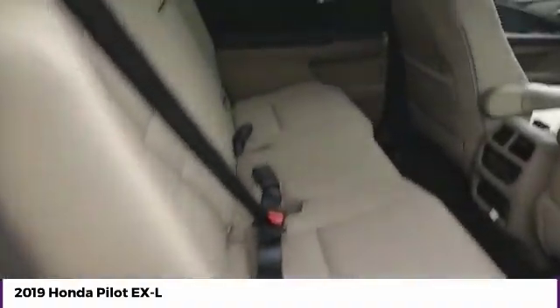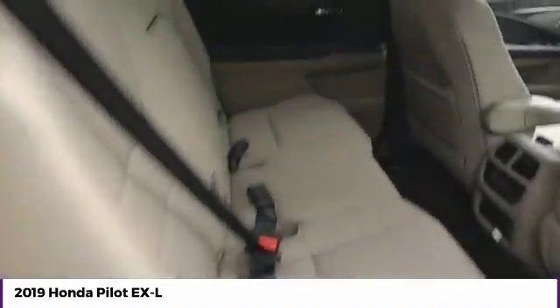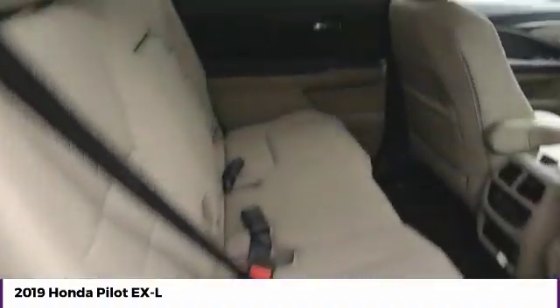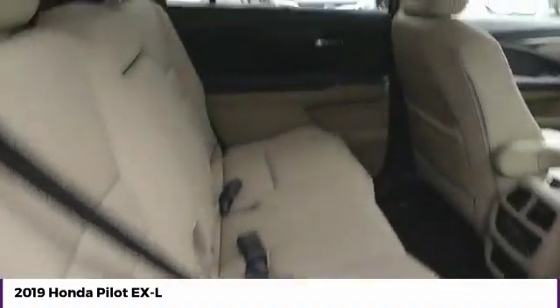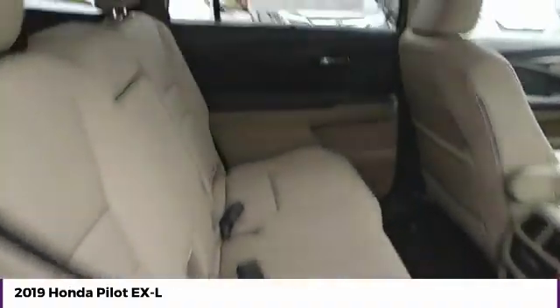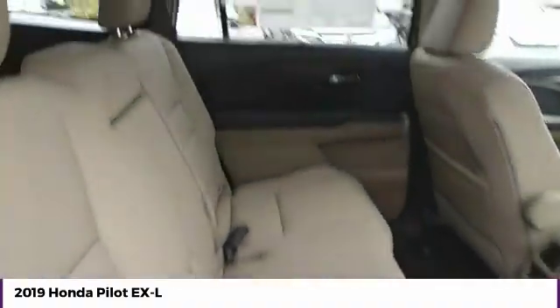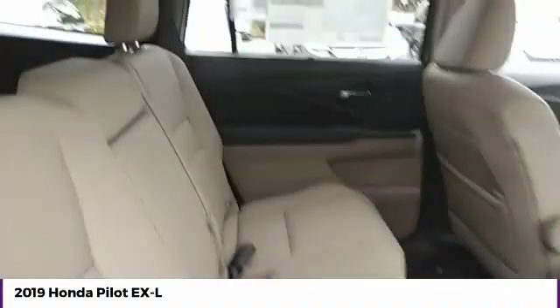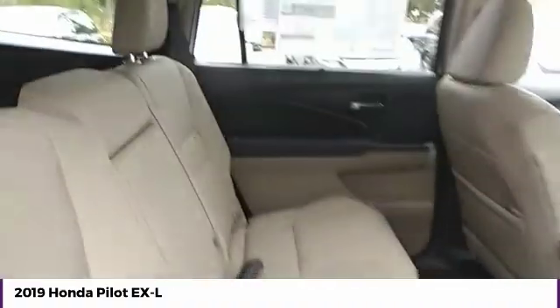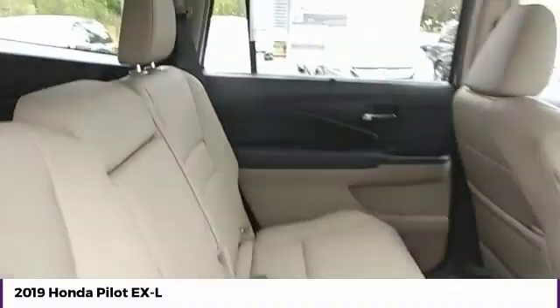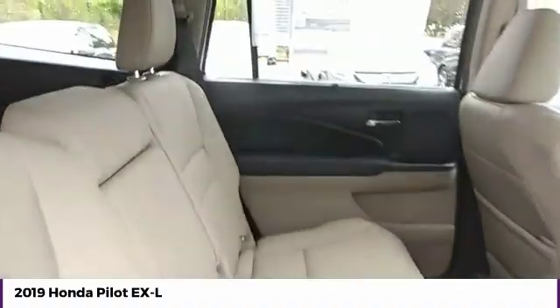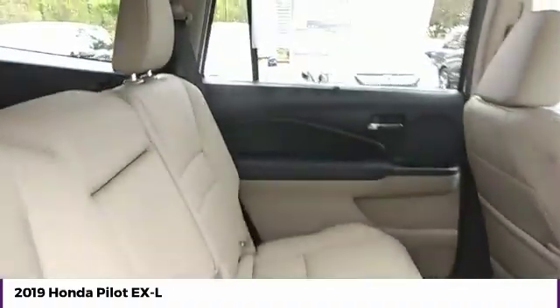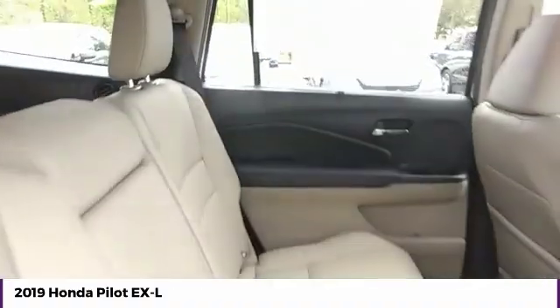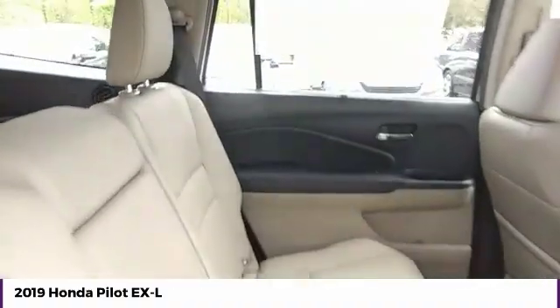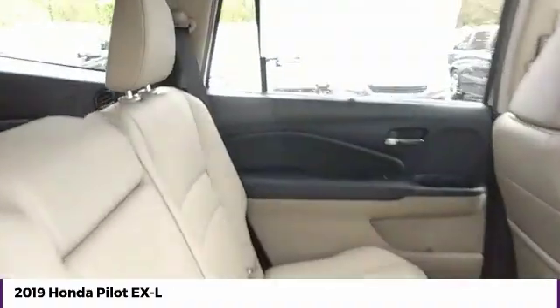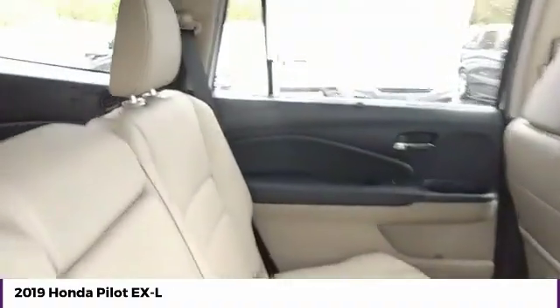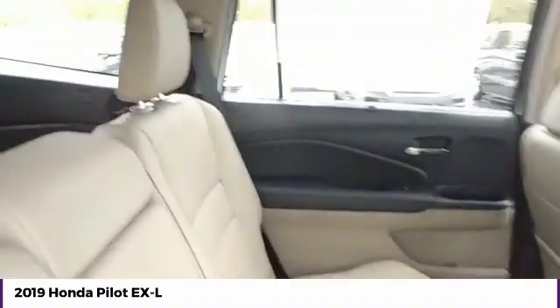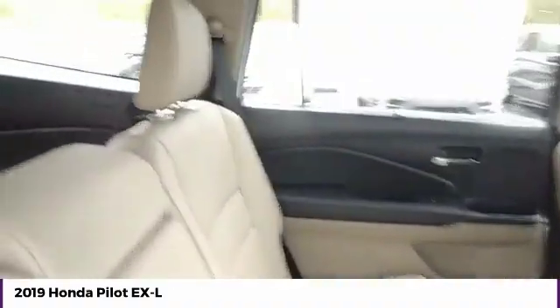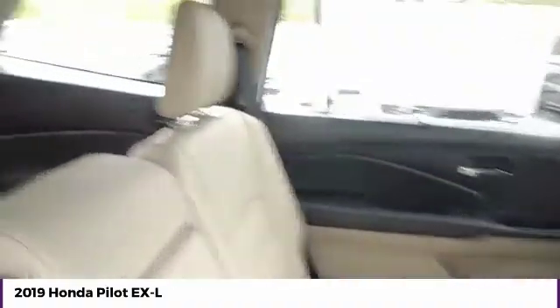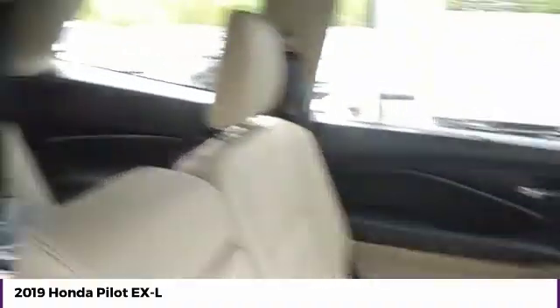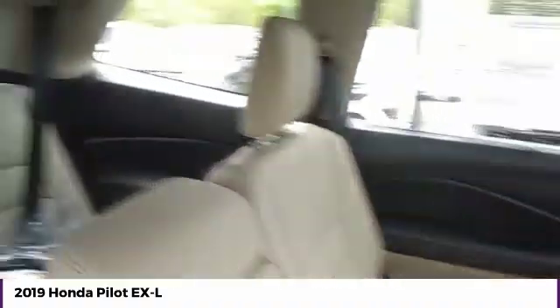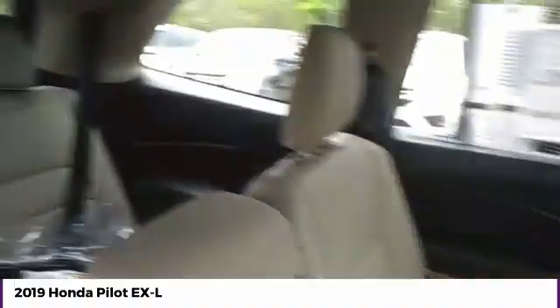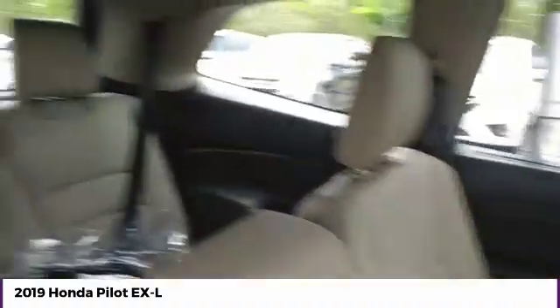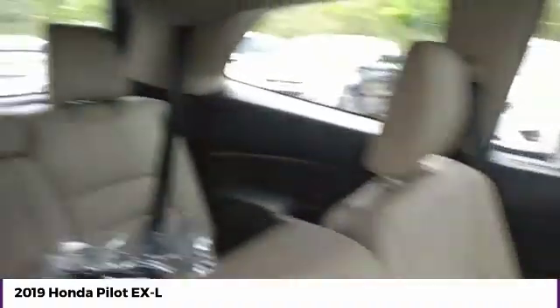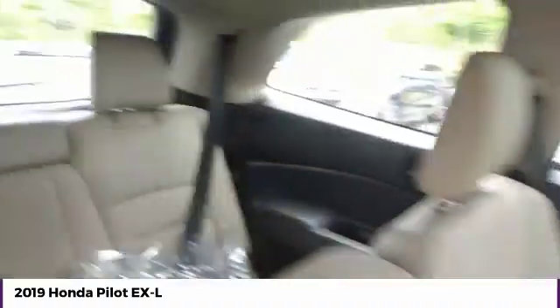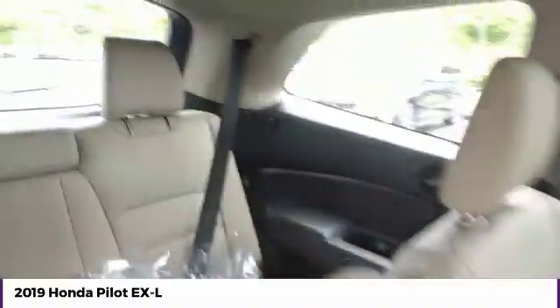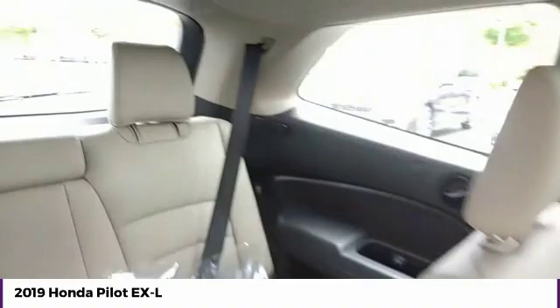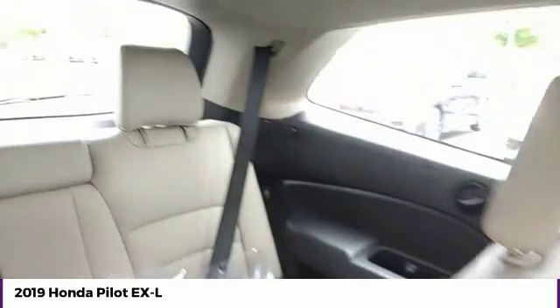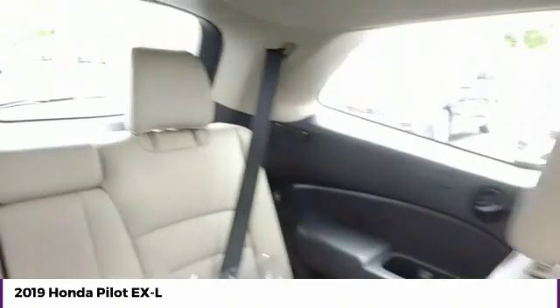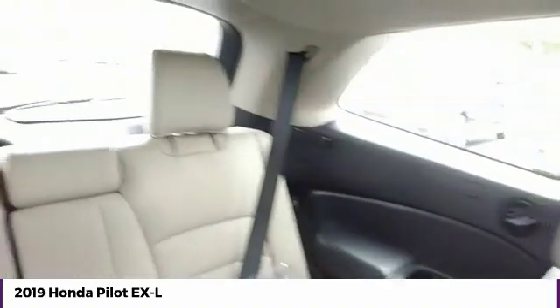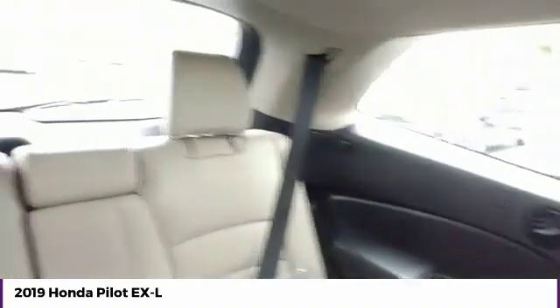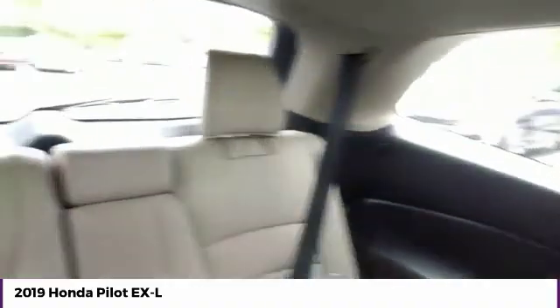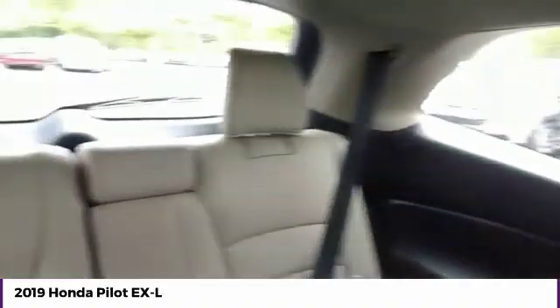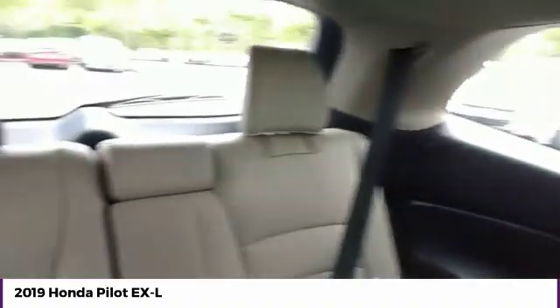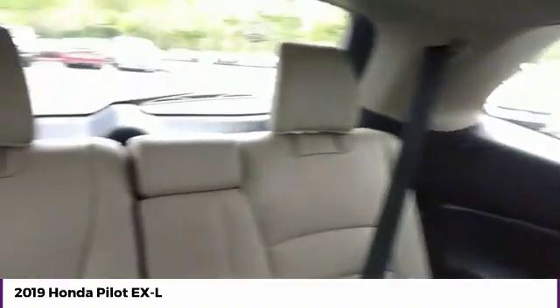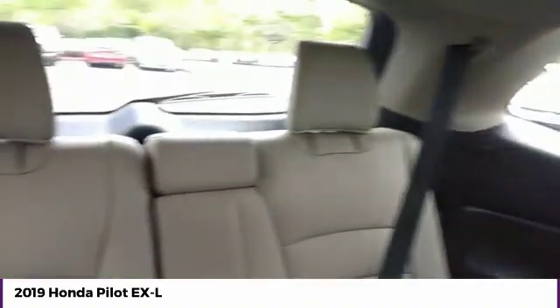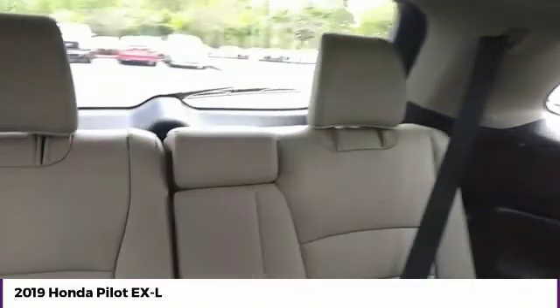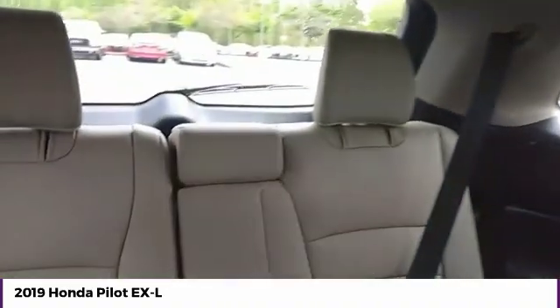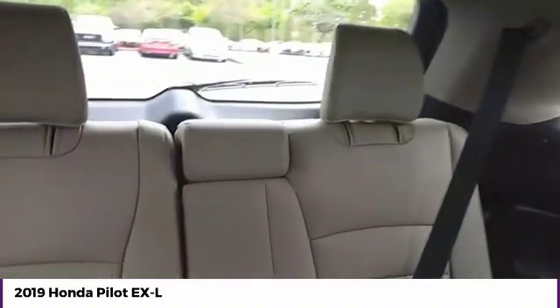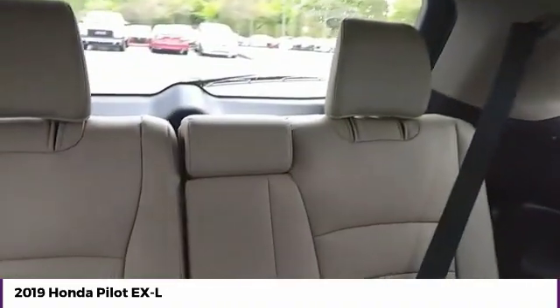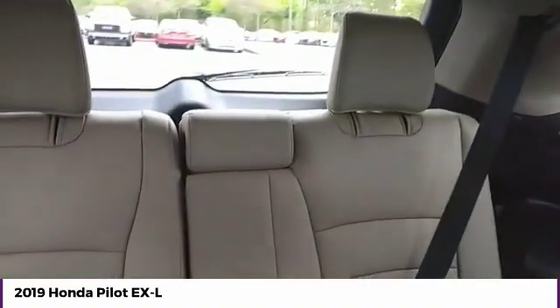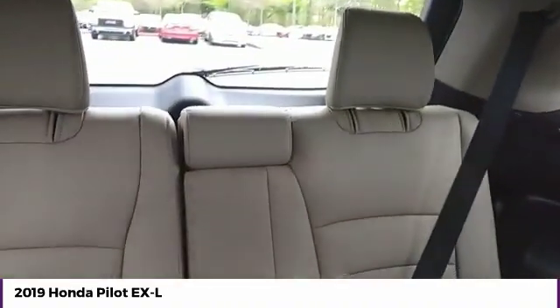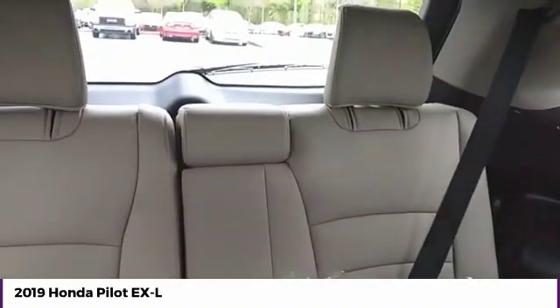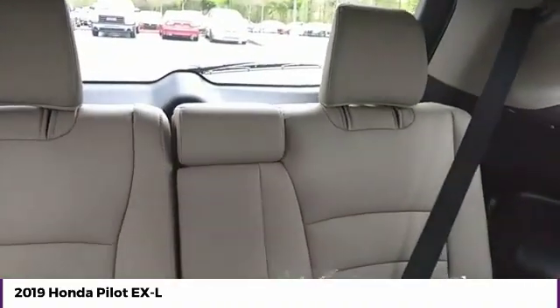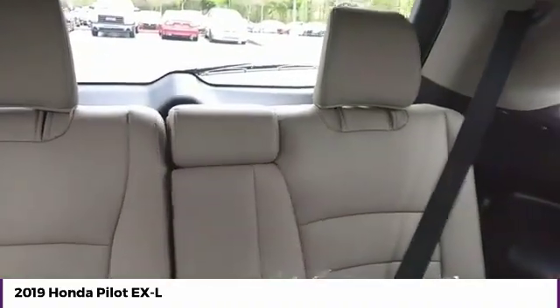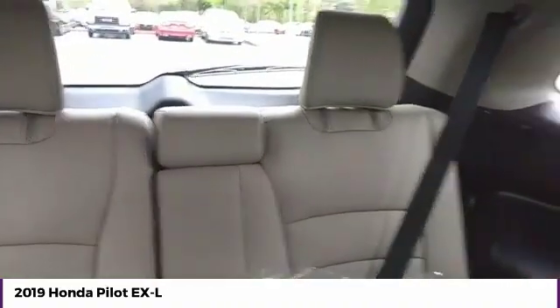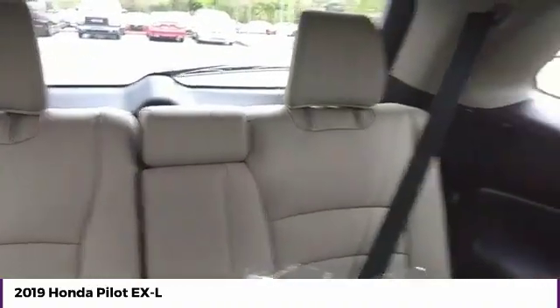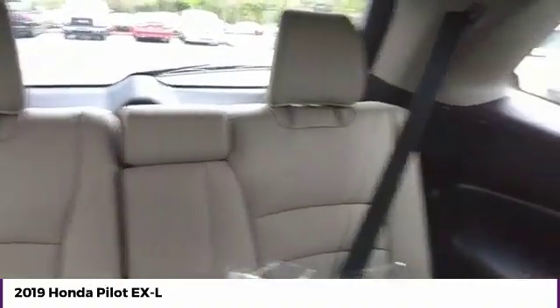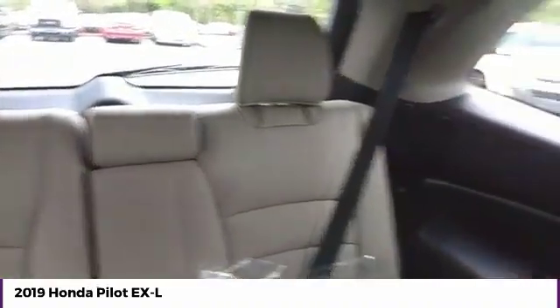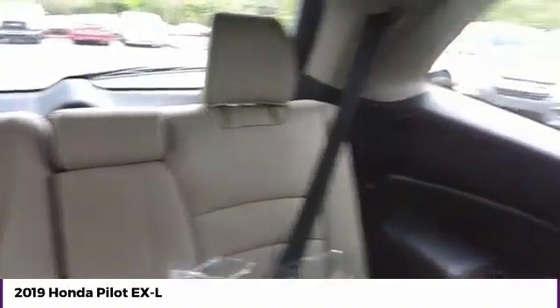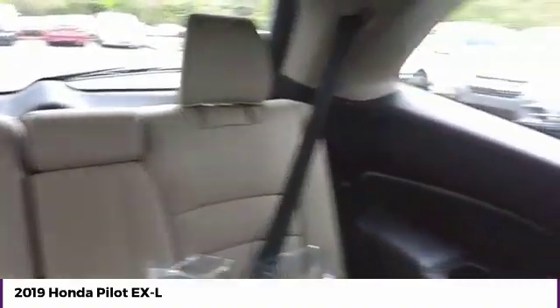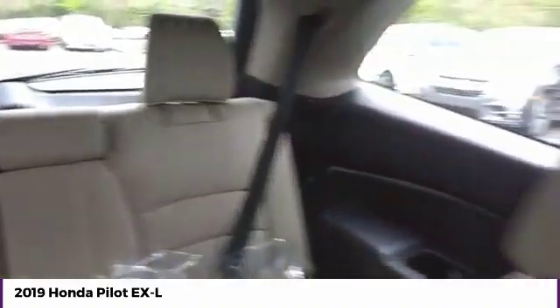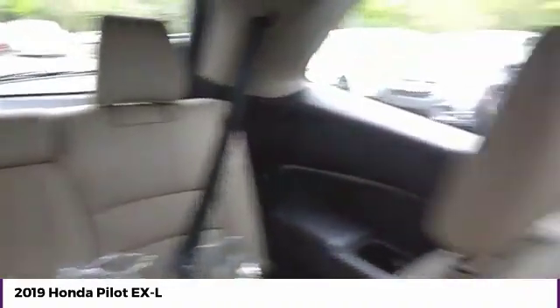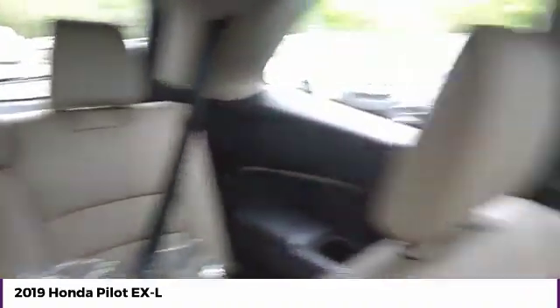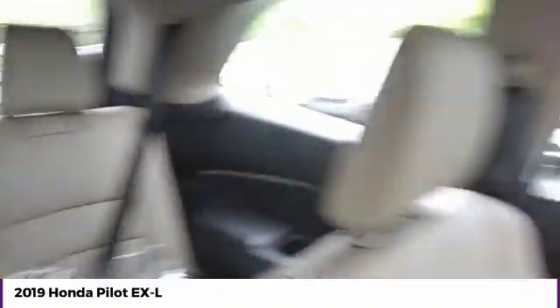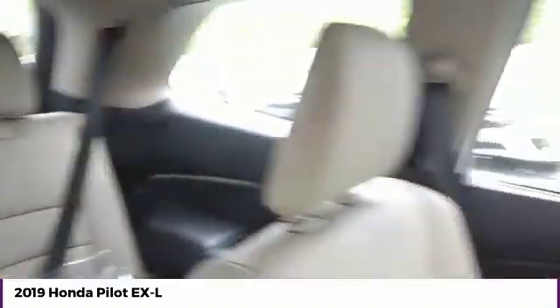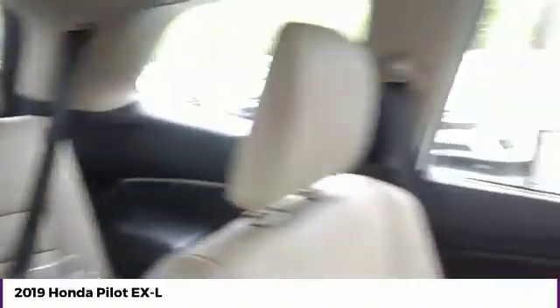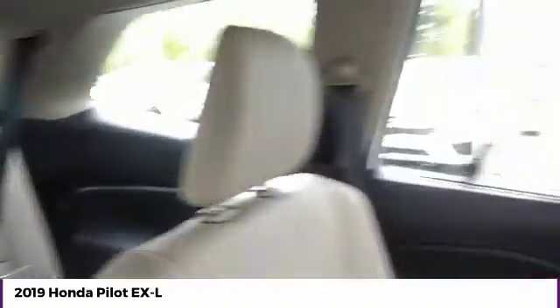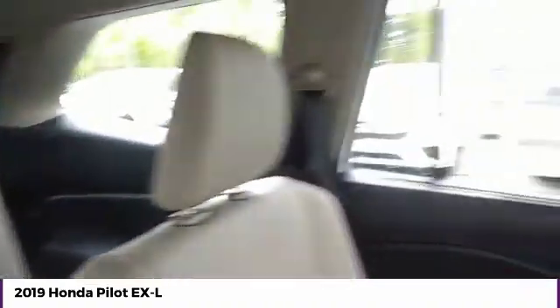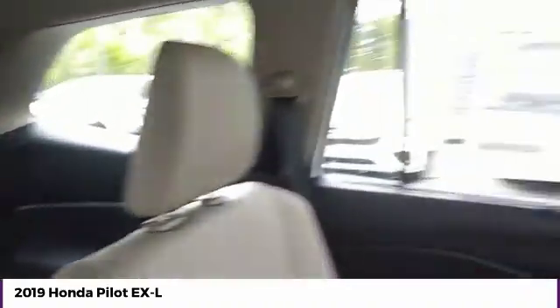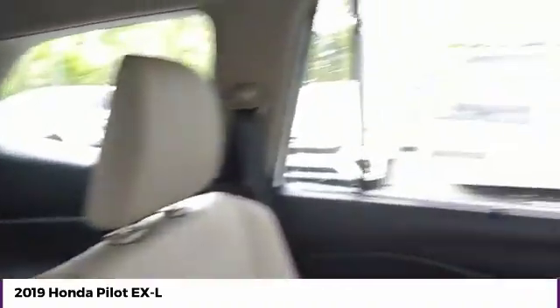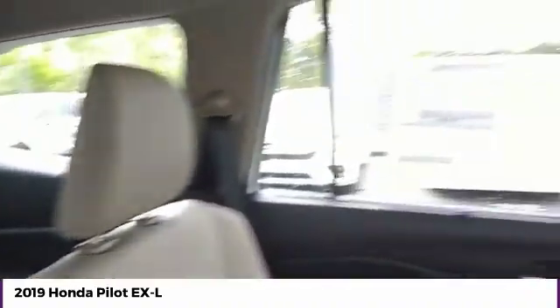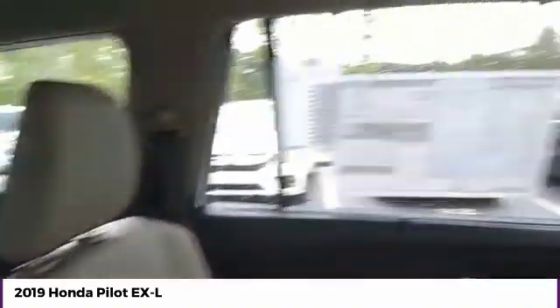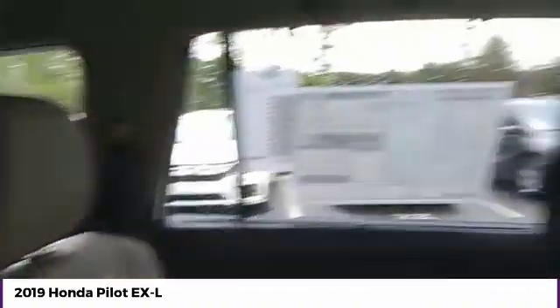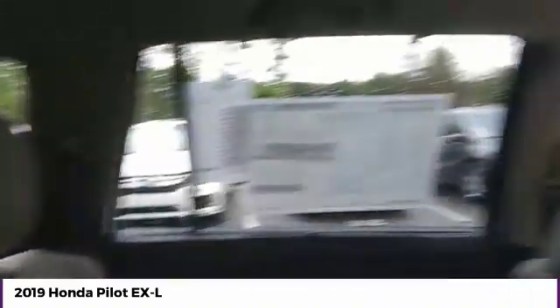Air conditioning, power steering, HomeLink garage door opener, cruise control. Come see the car for yourself.